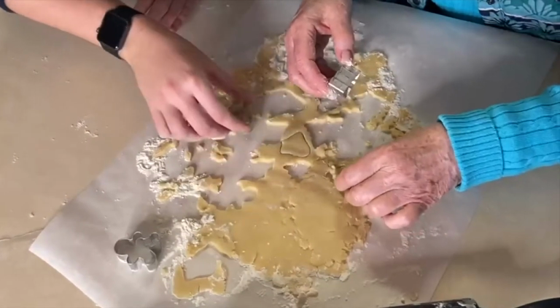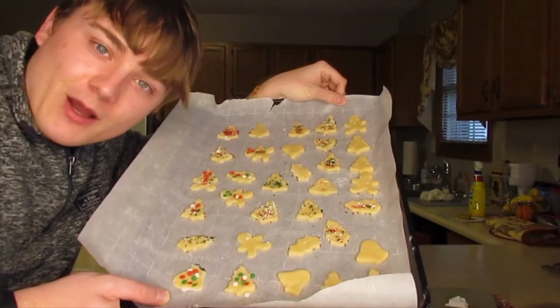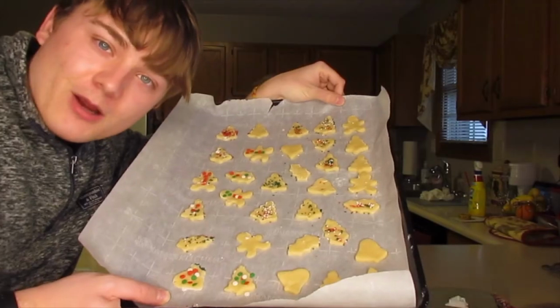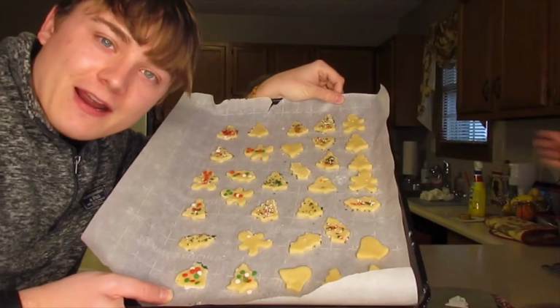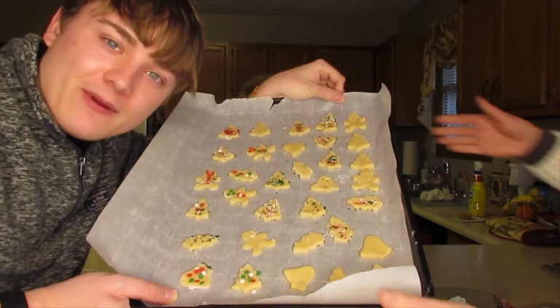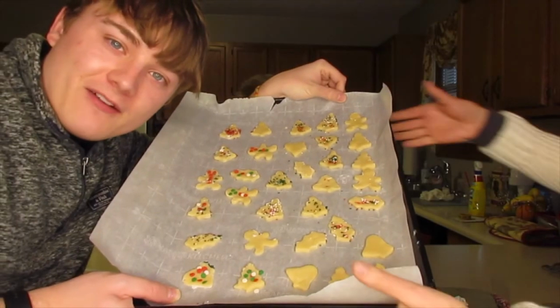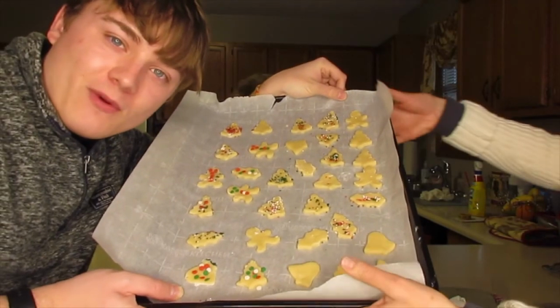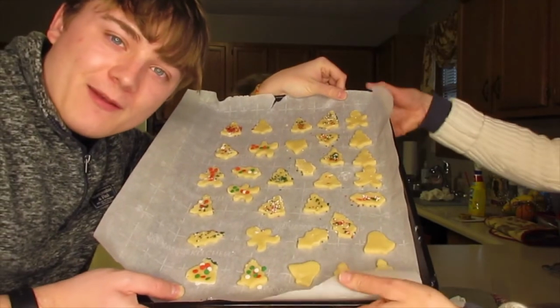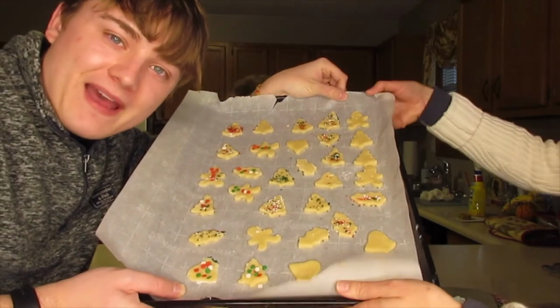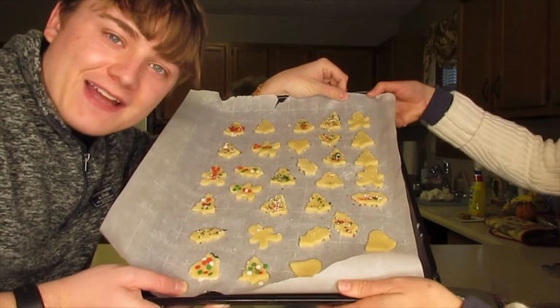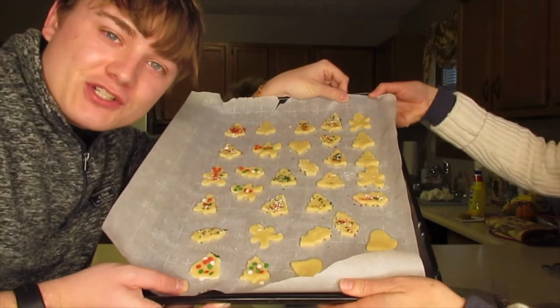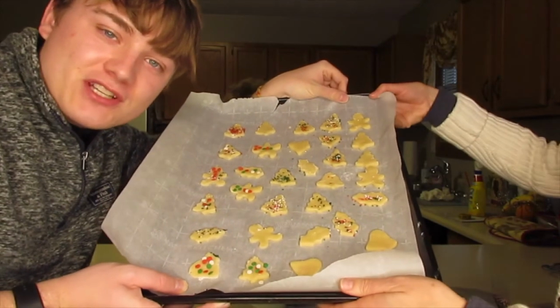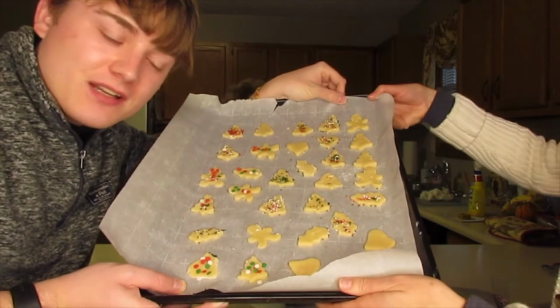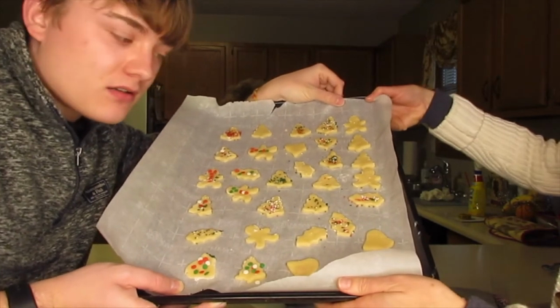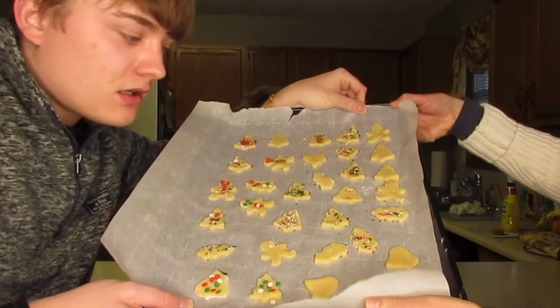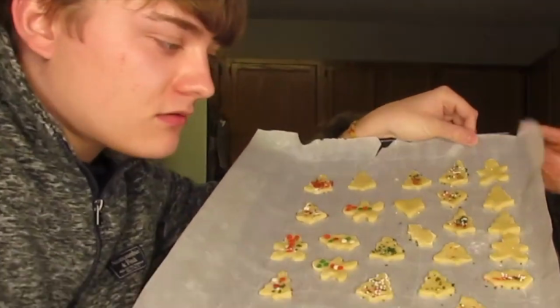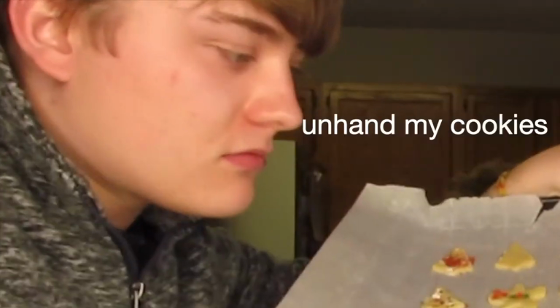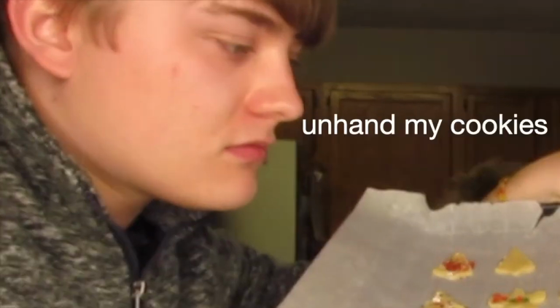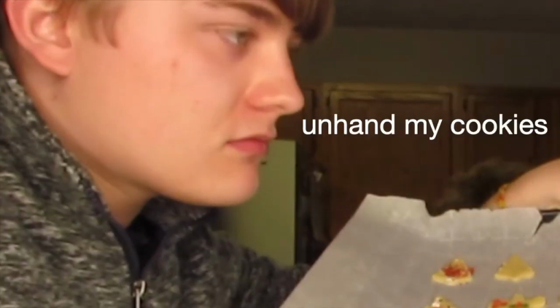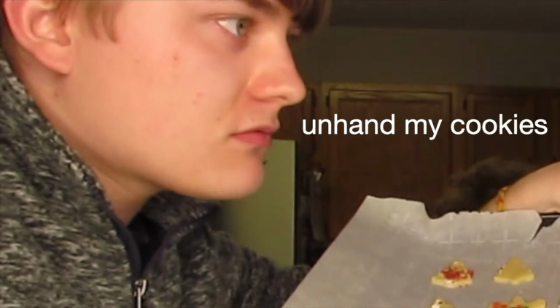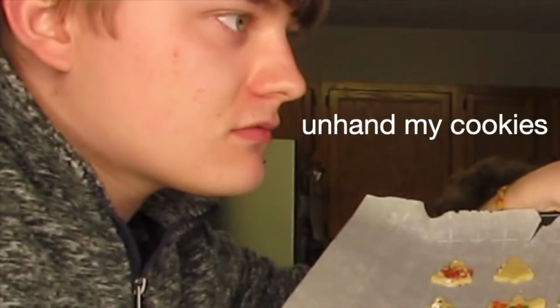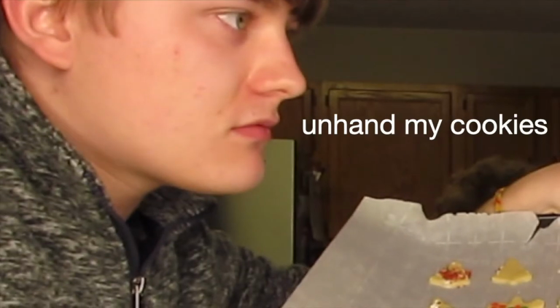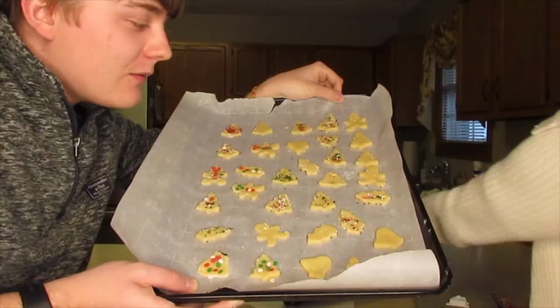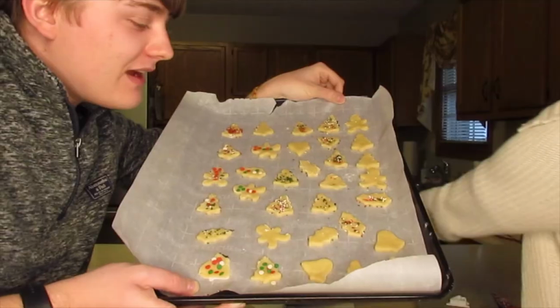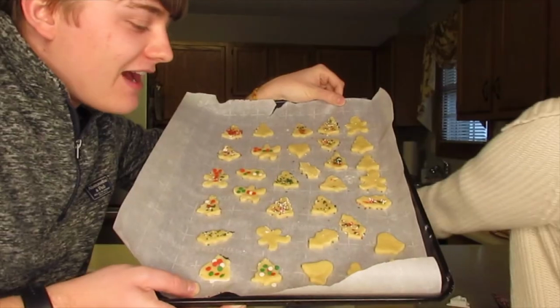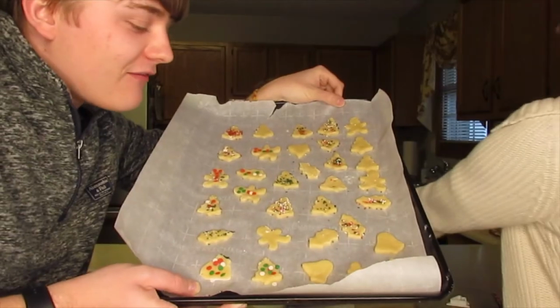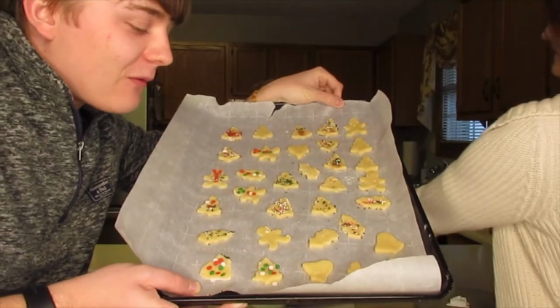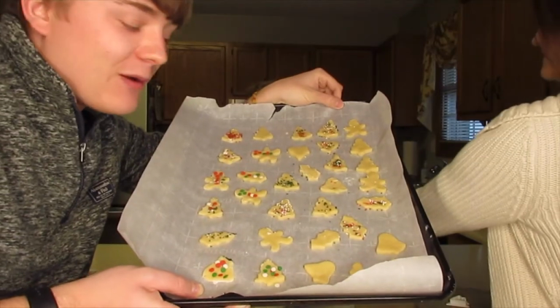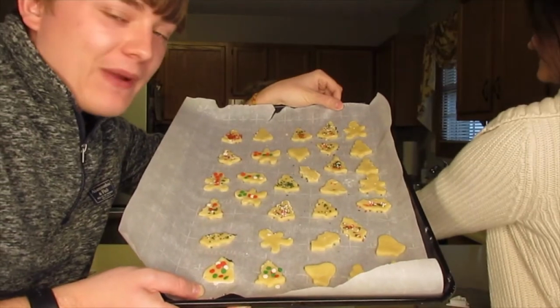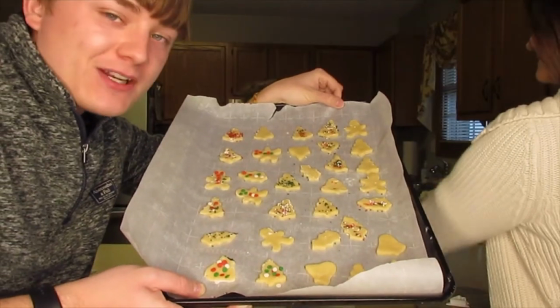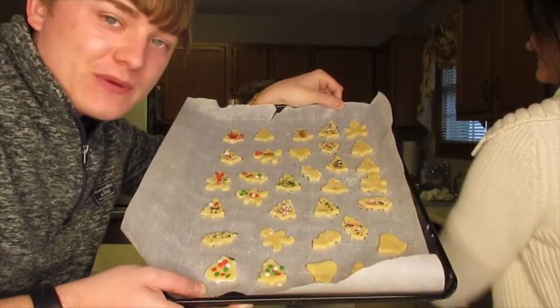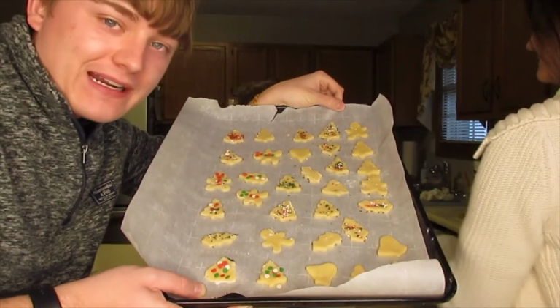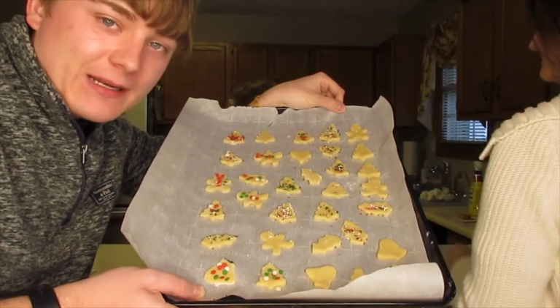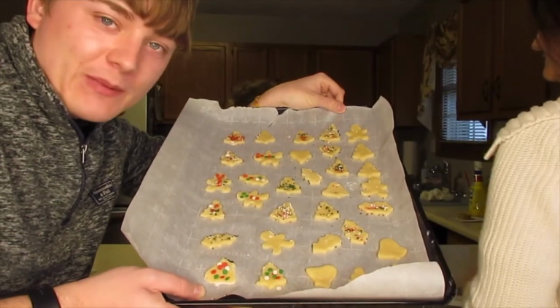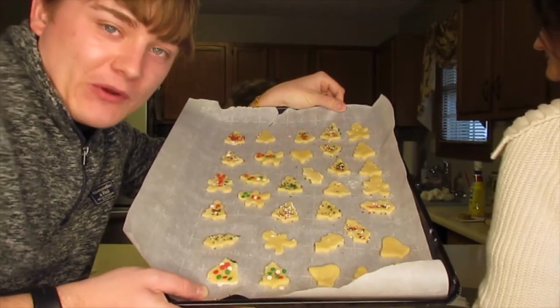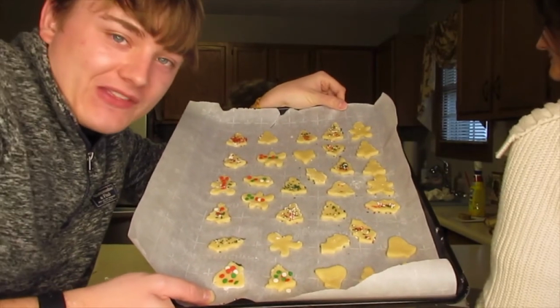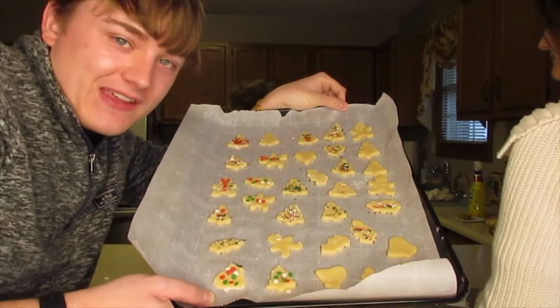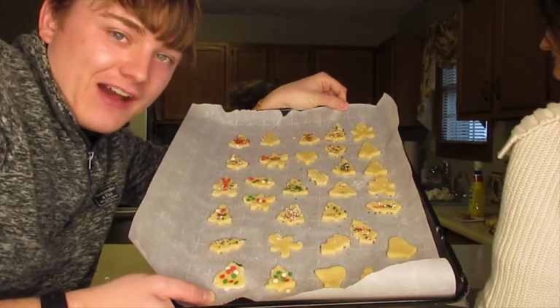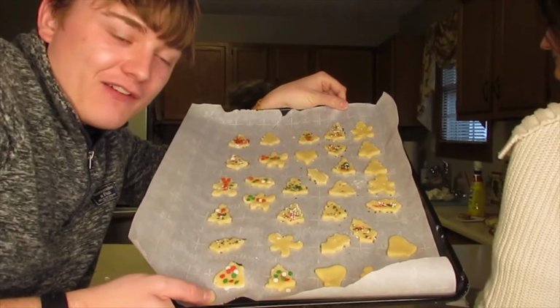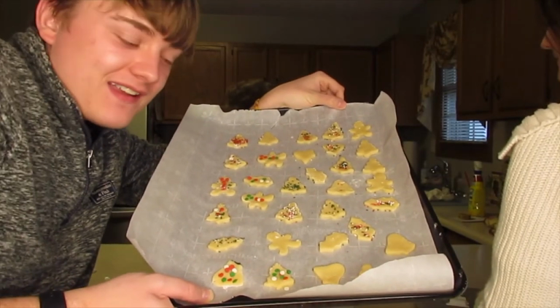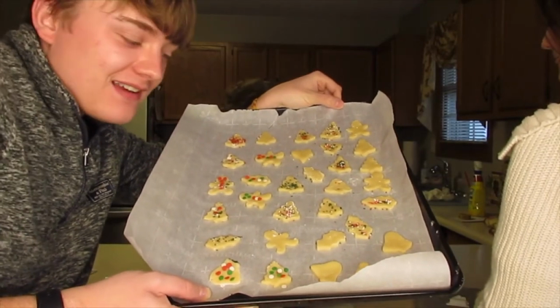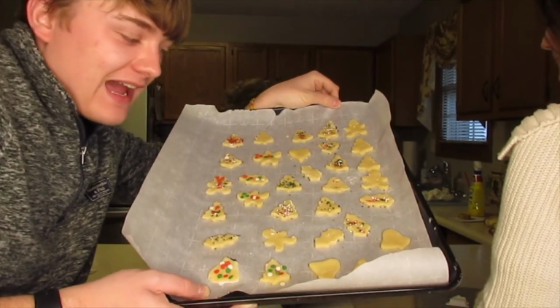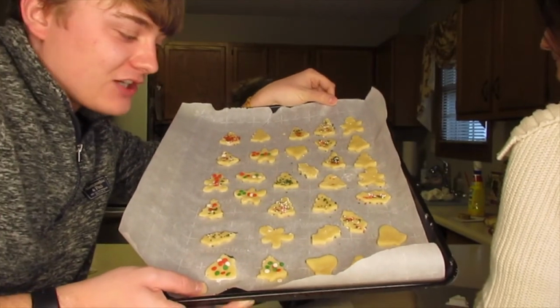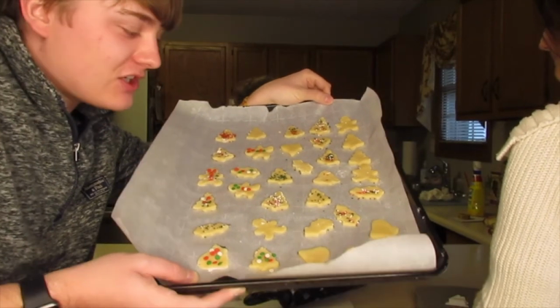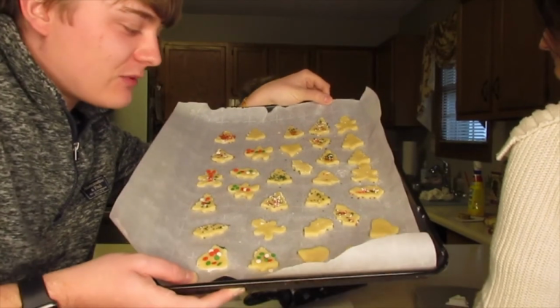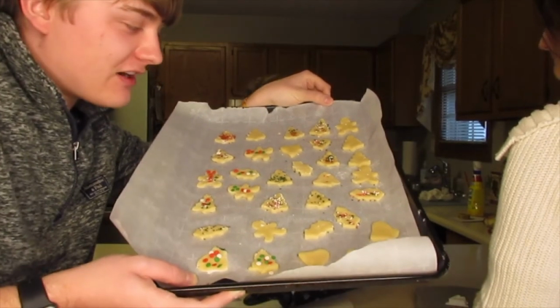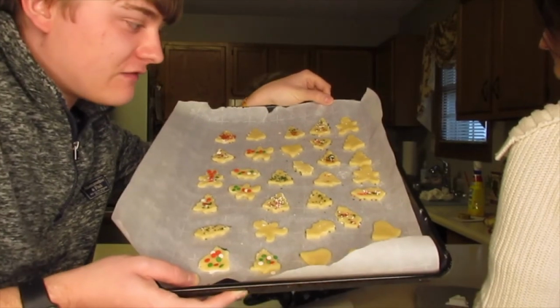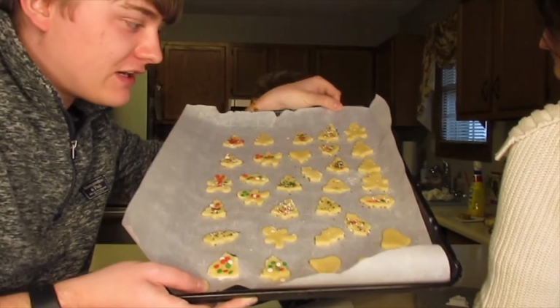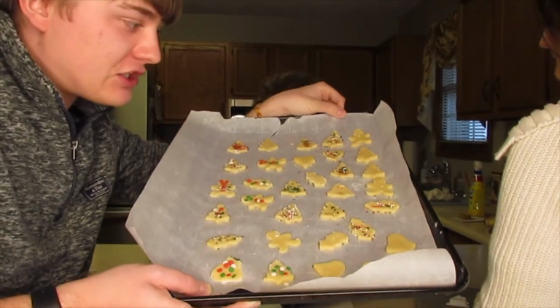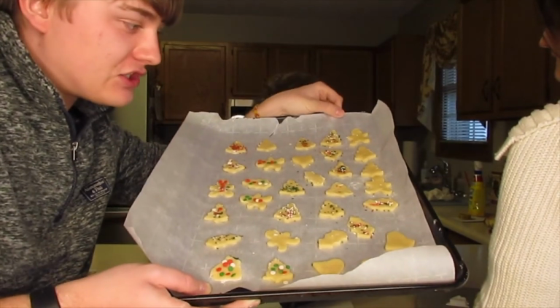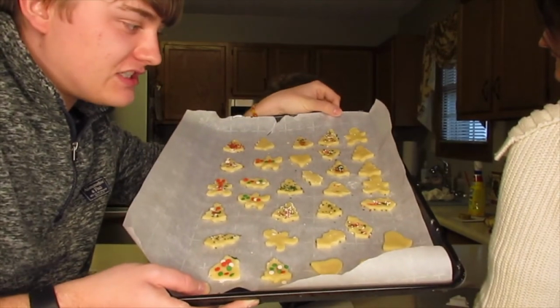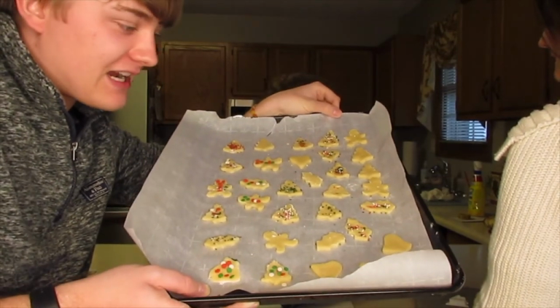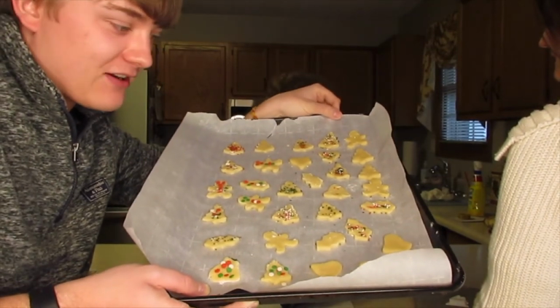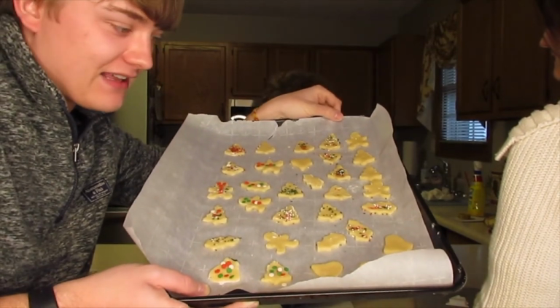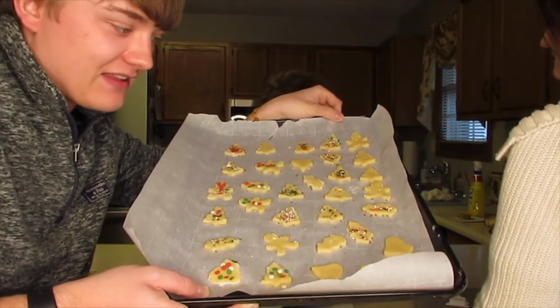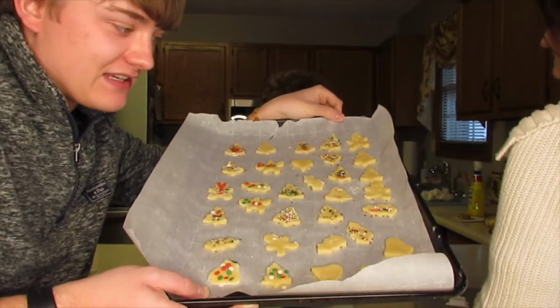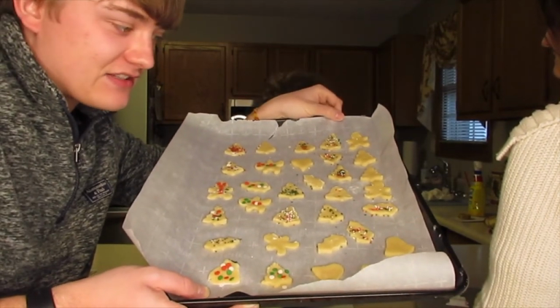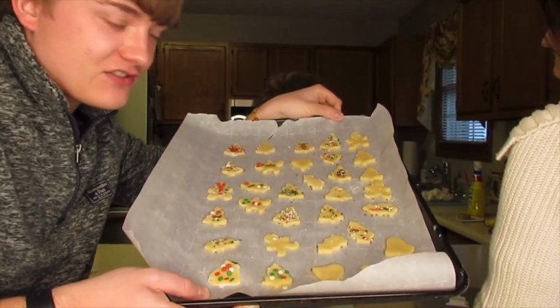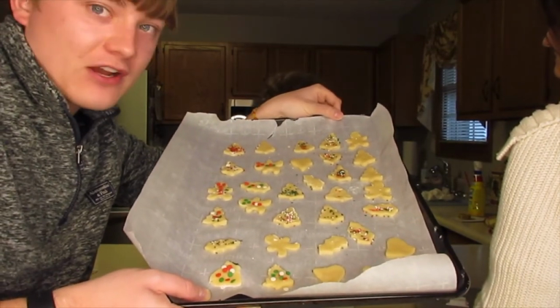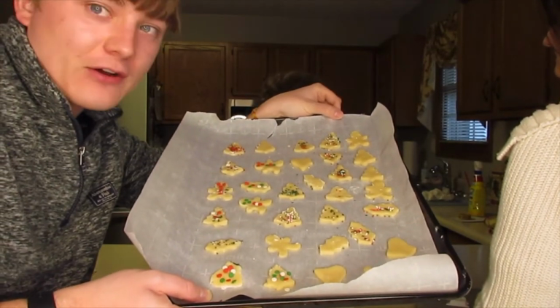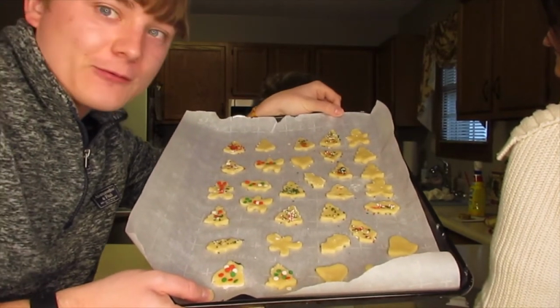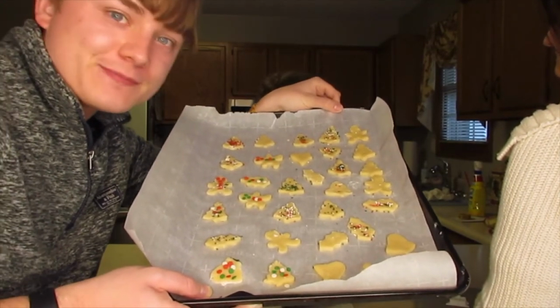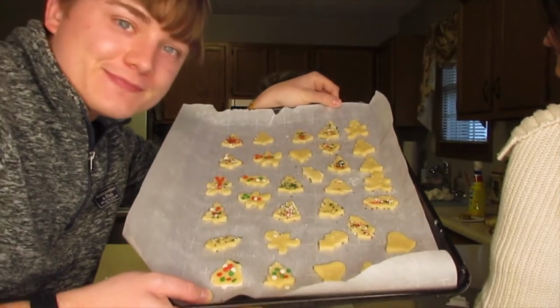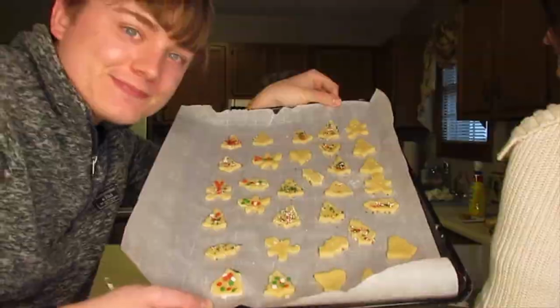We have one batch ready to be put in the oven. Actually, we're going to finish decorating these first.